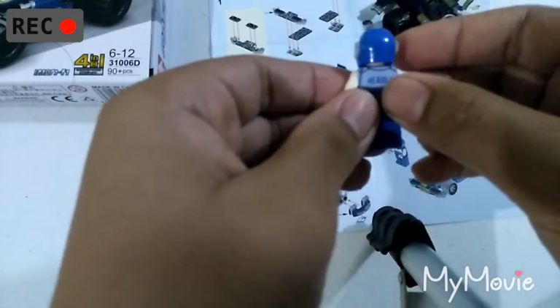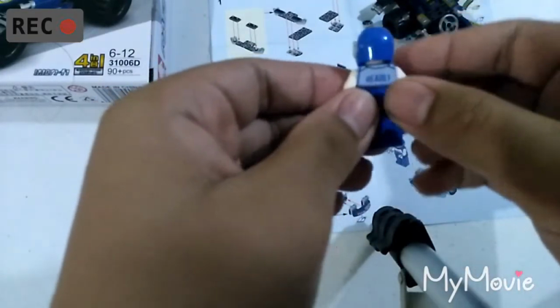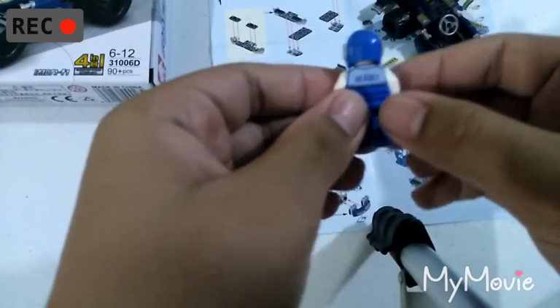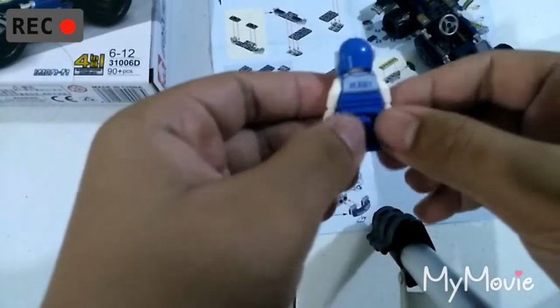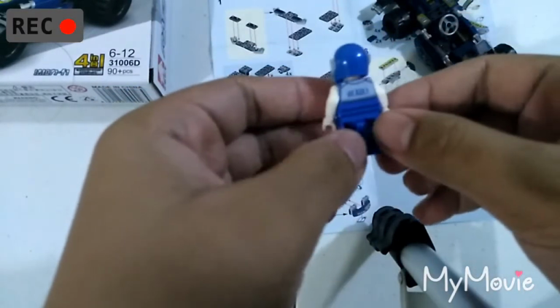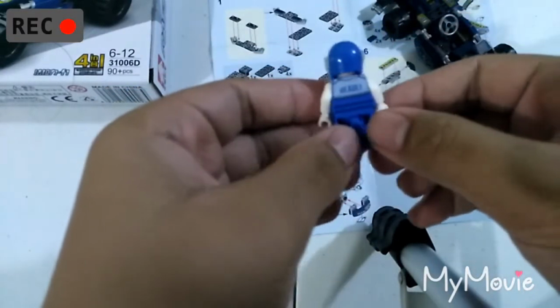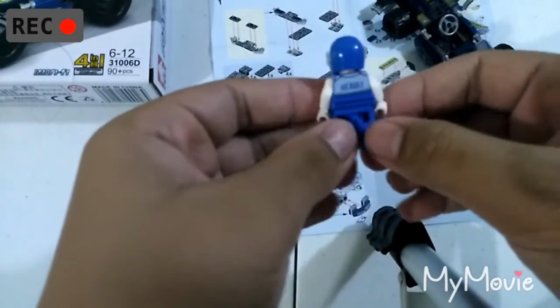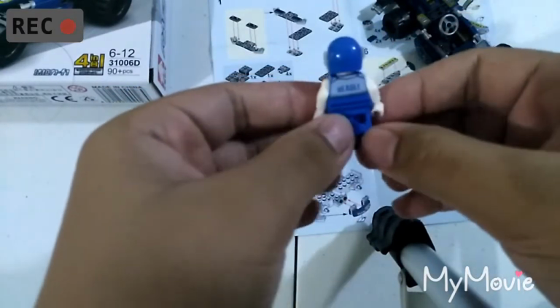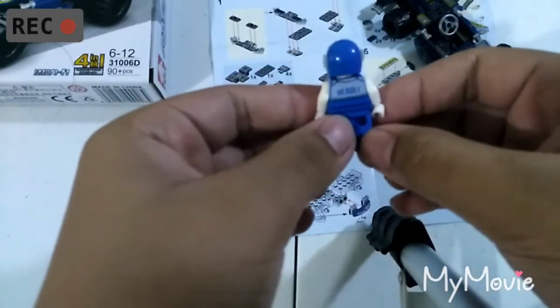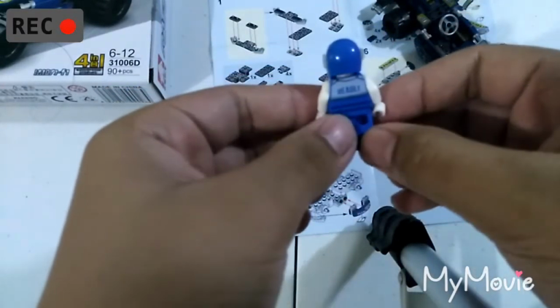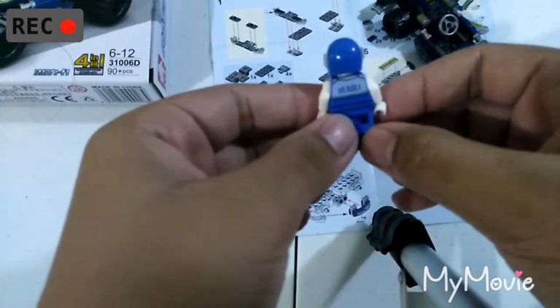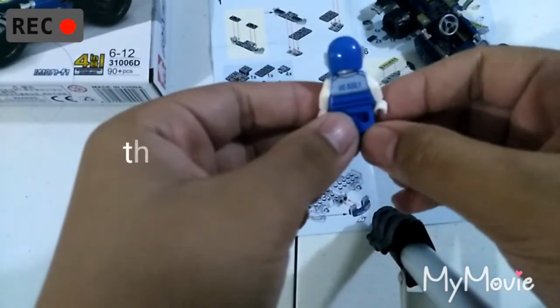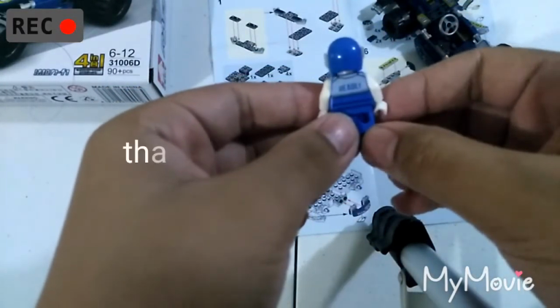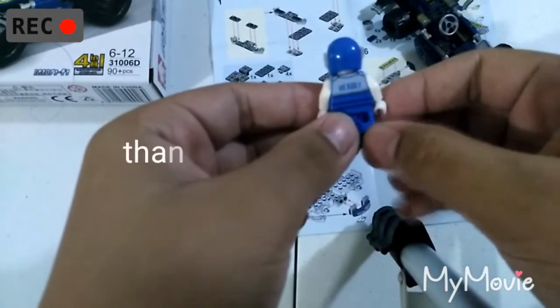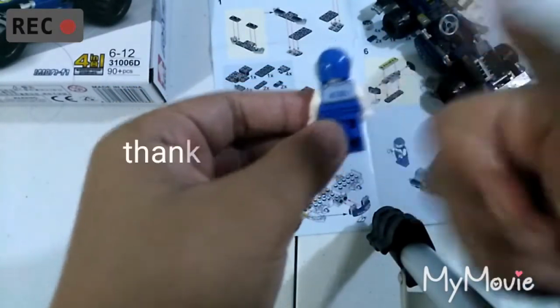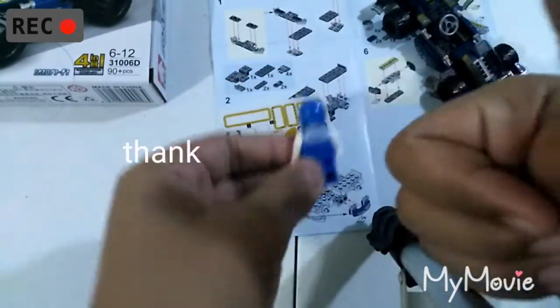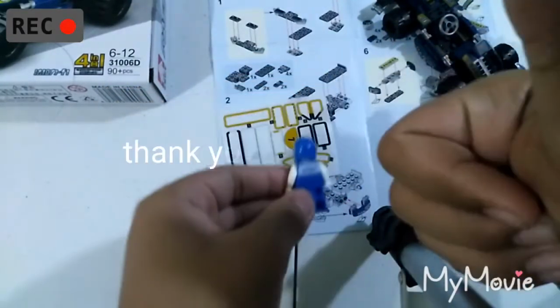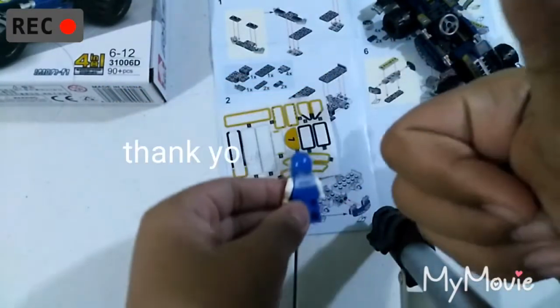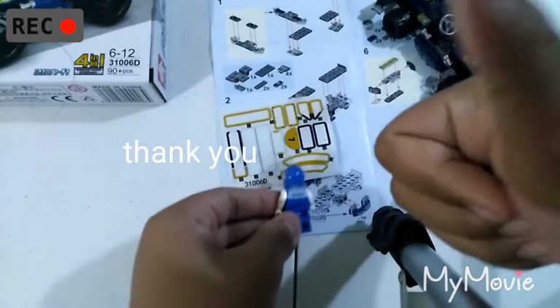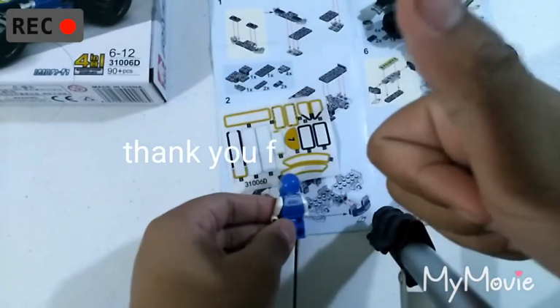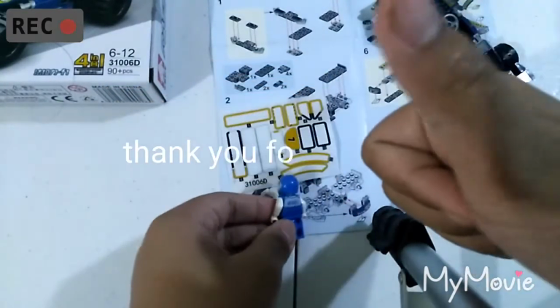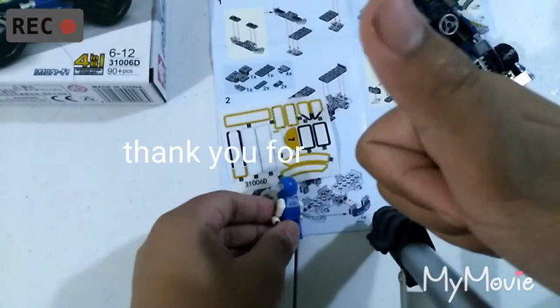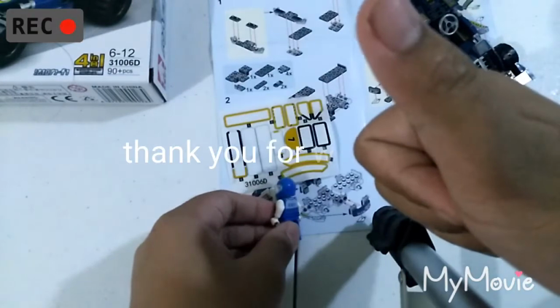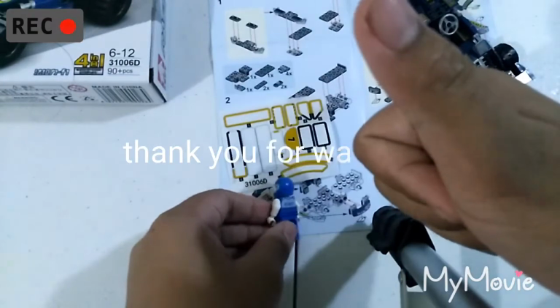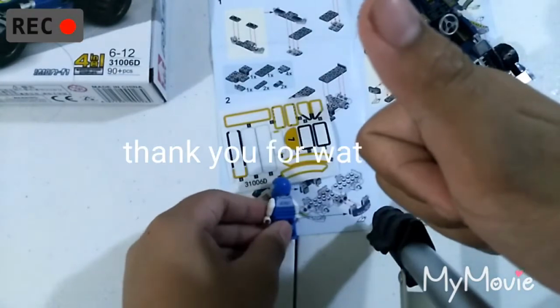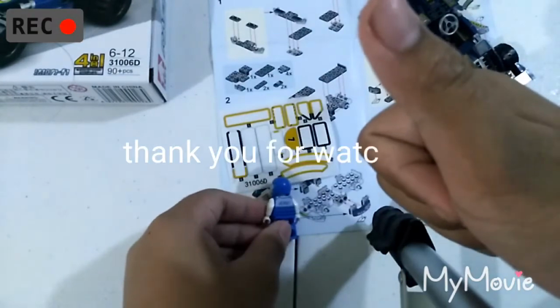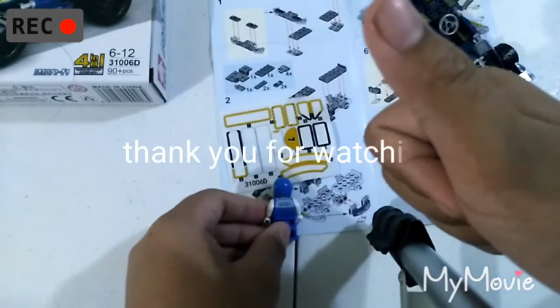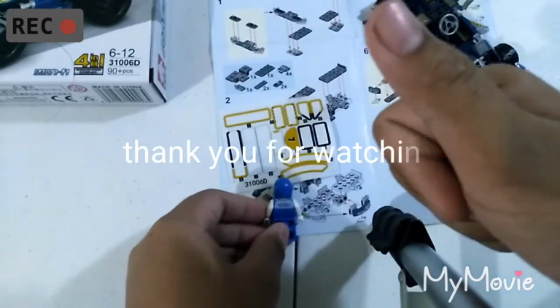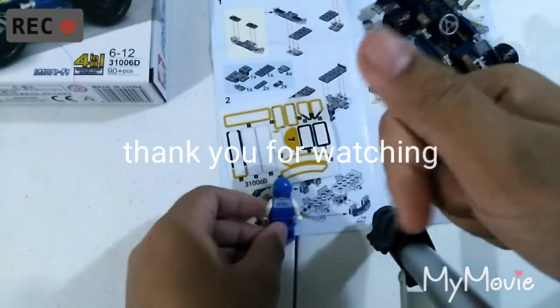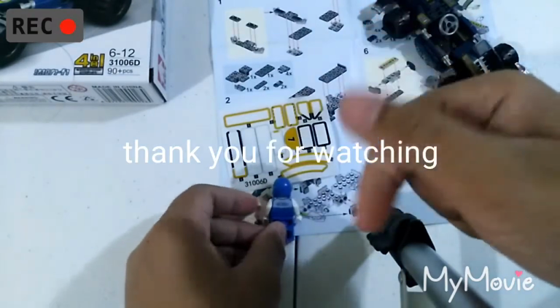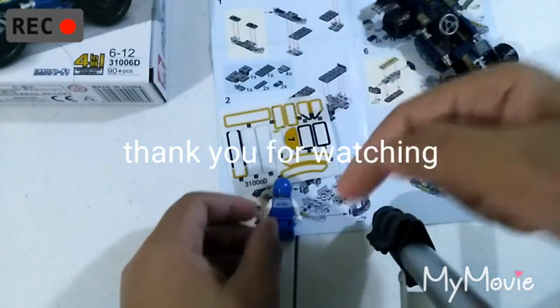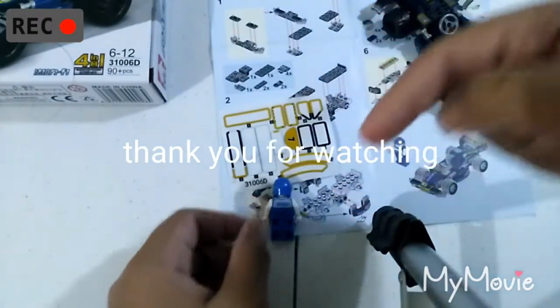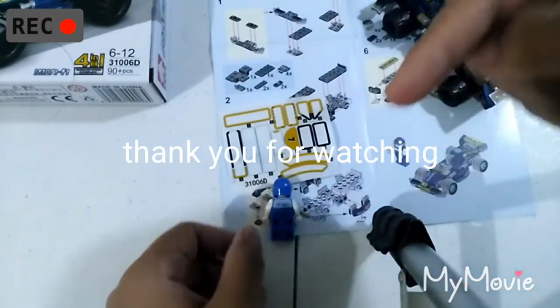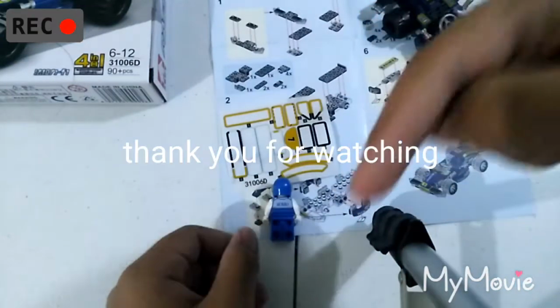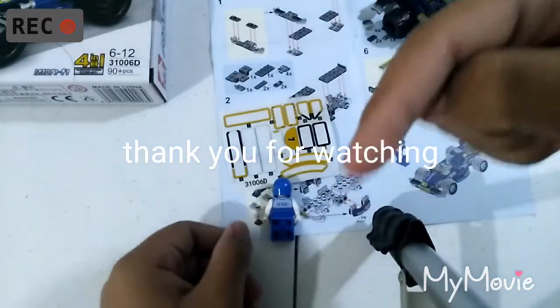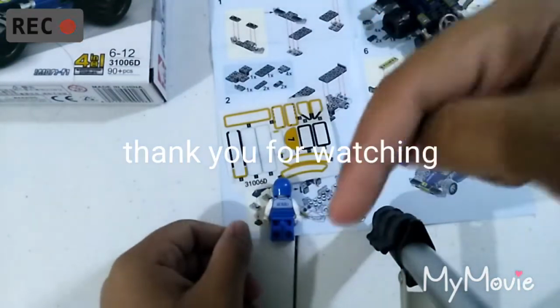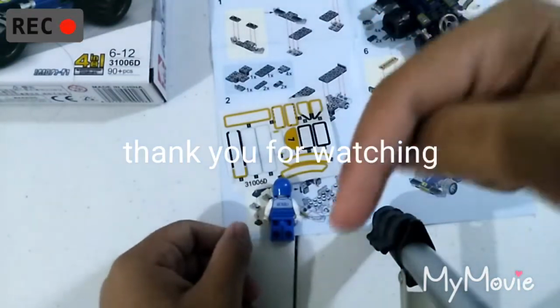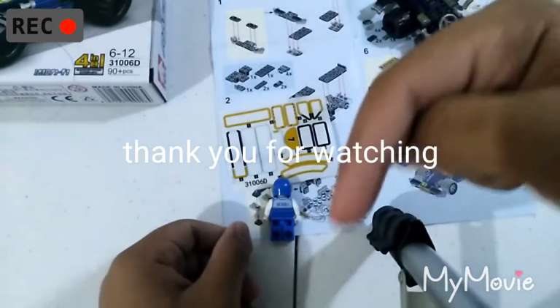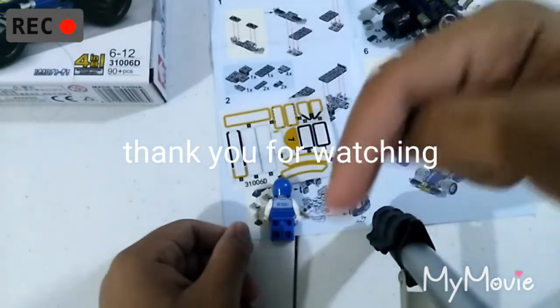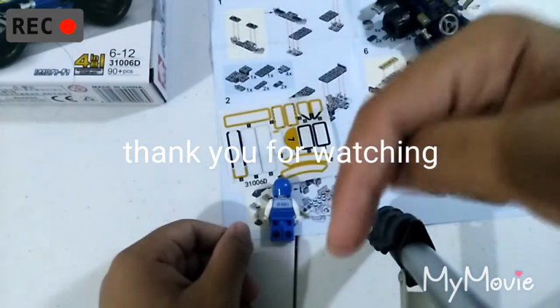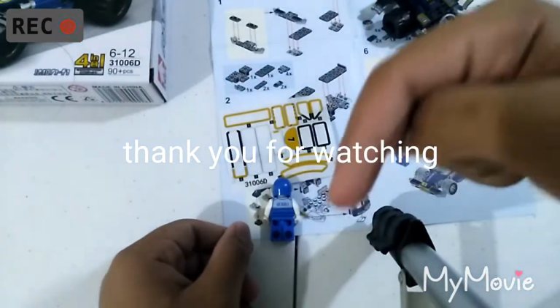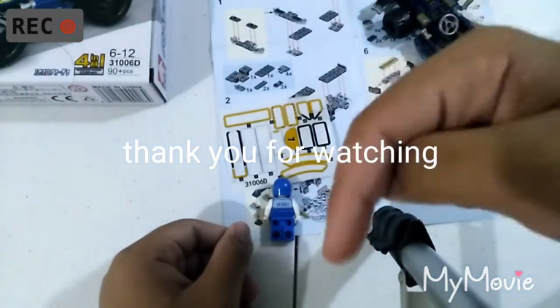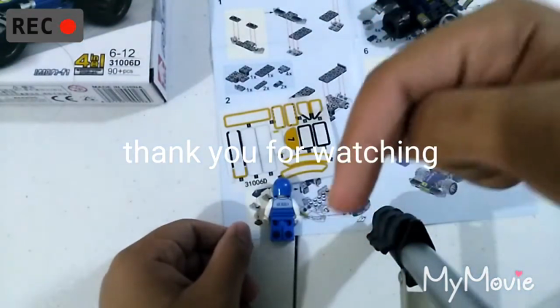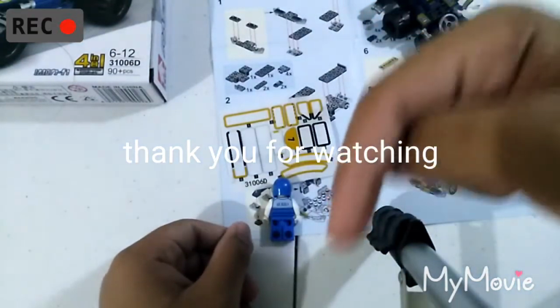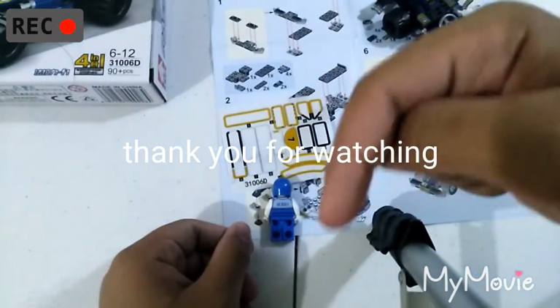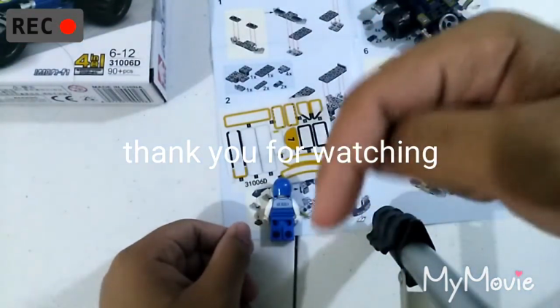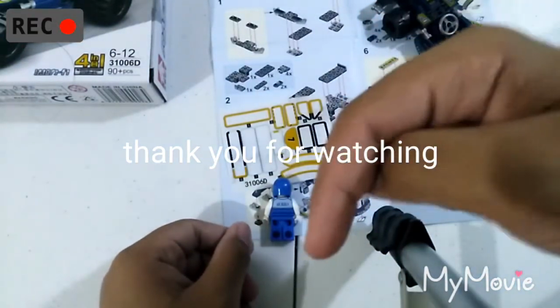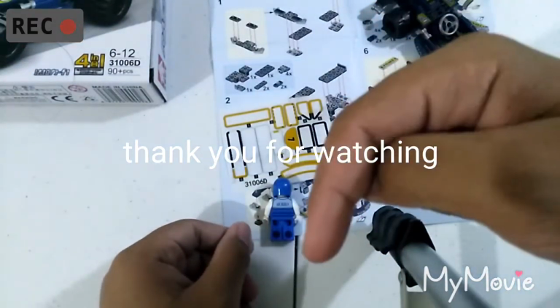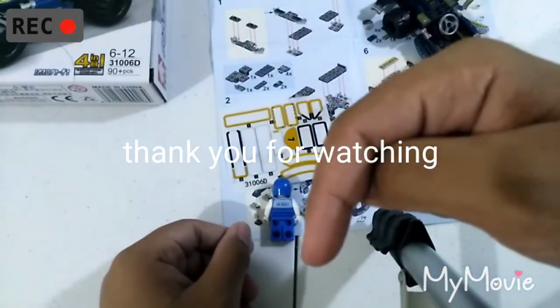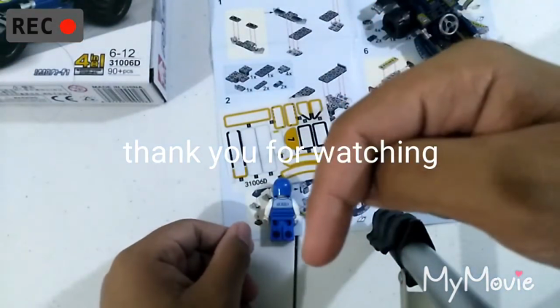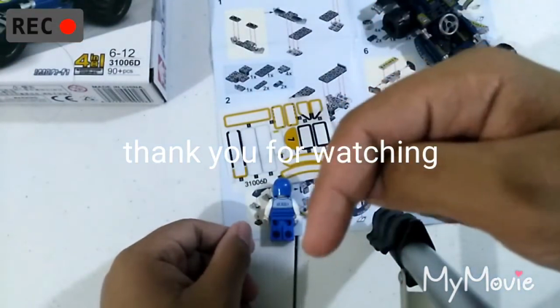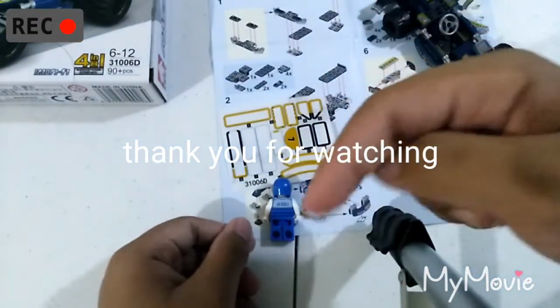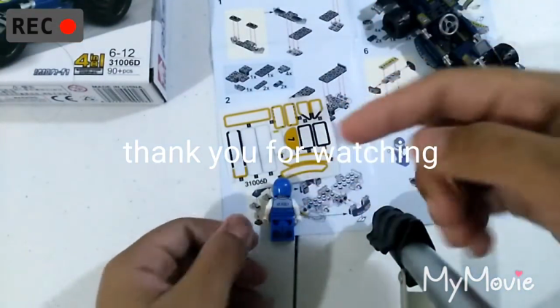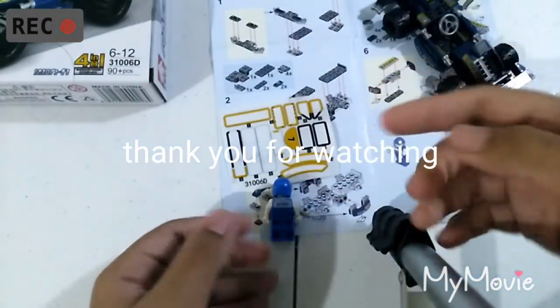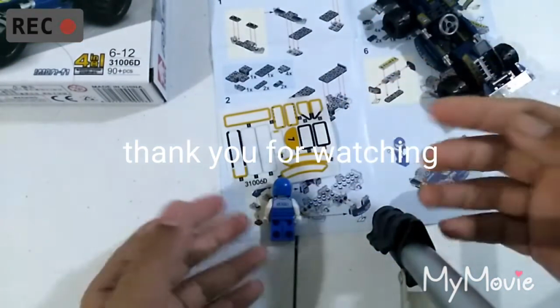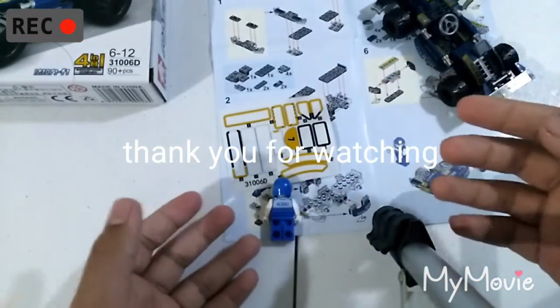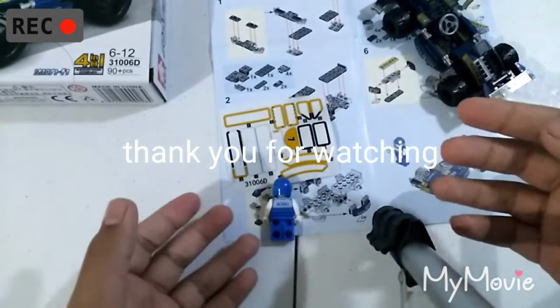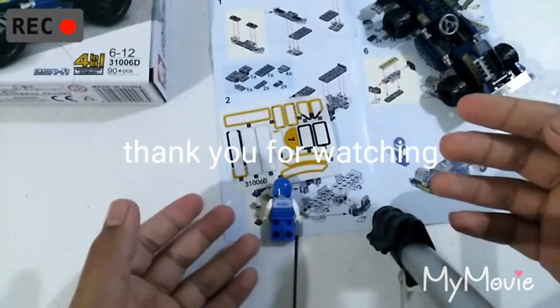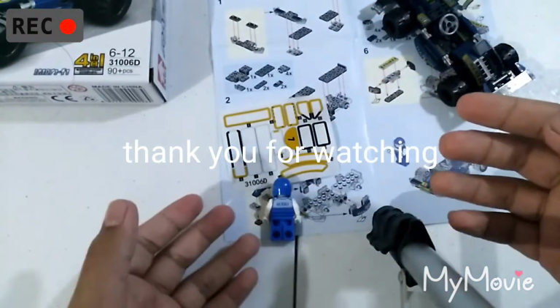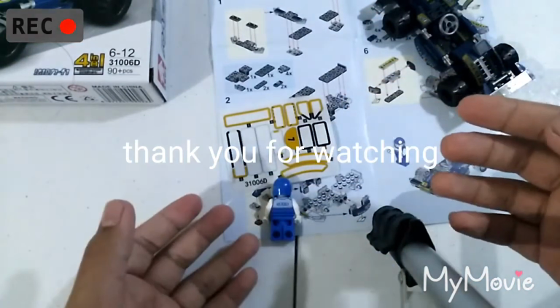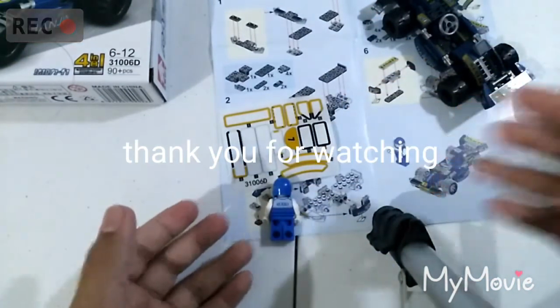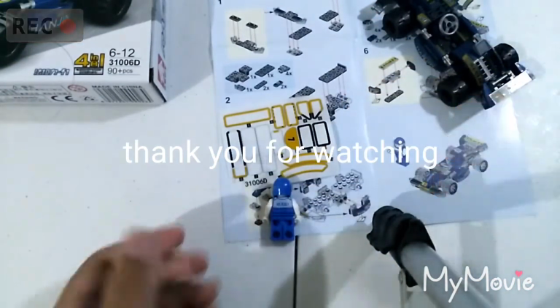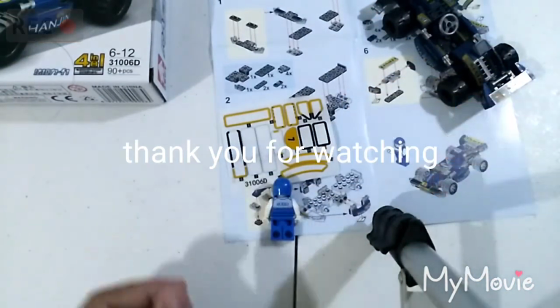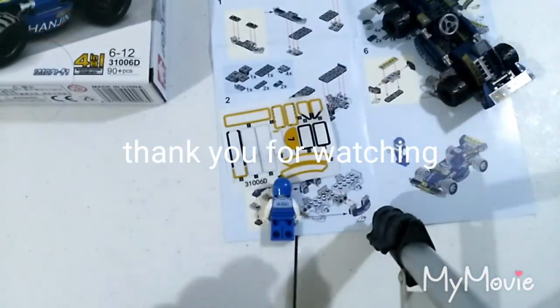Please don't forget to like and subscribe and hit that notification bell down below. Thanks for watching guys, bye!